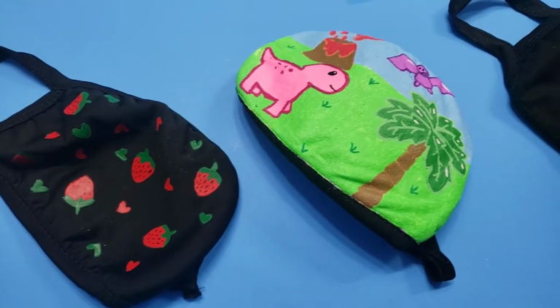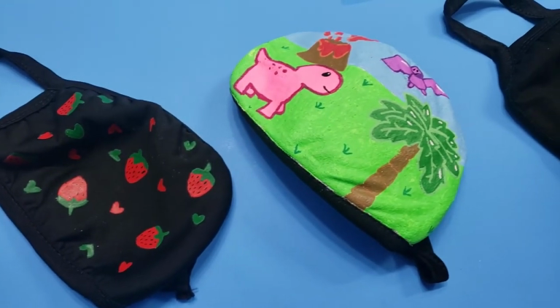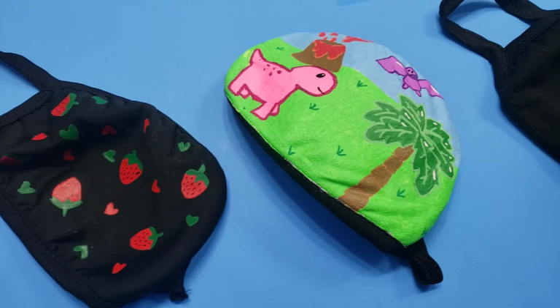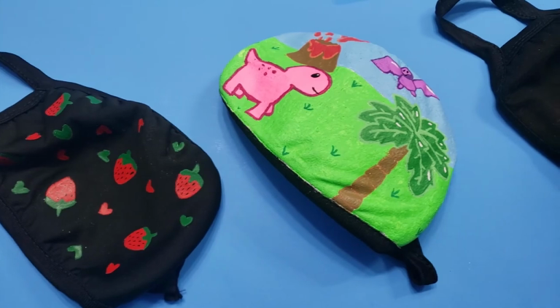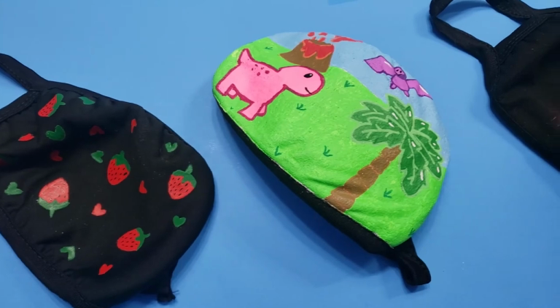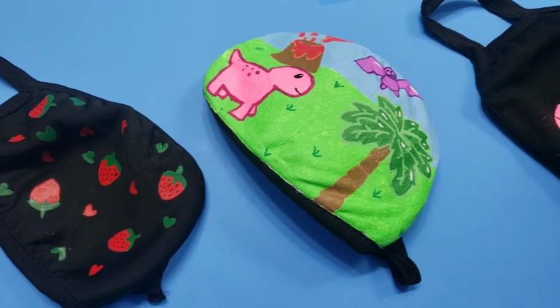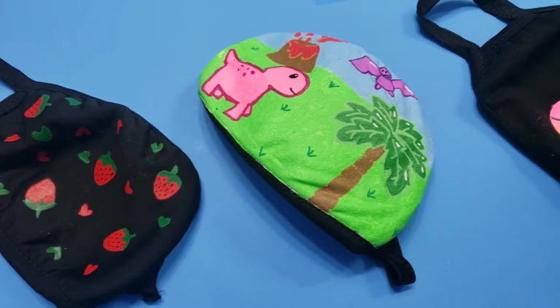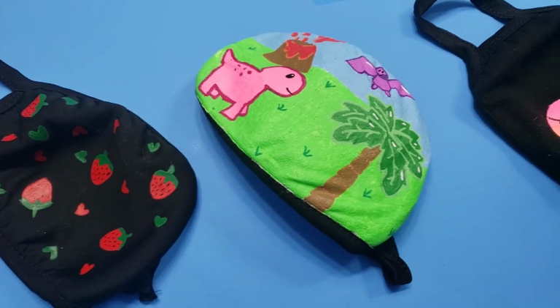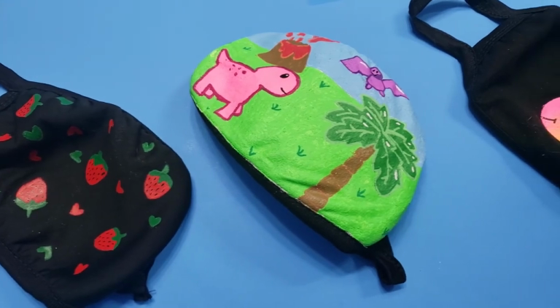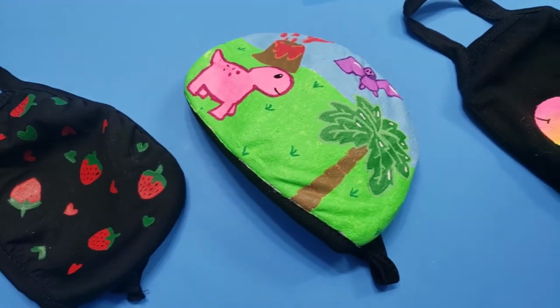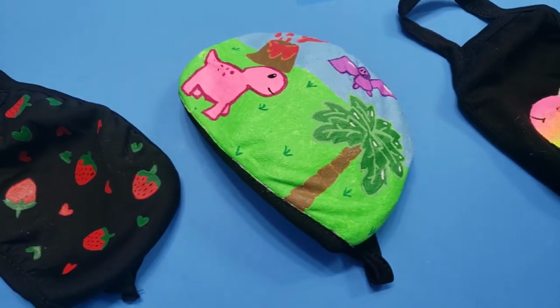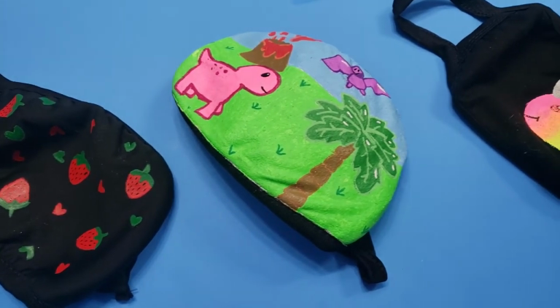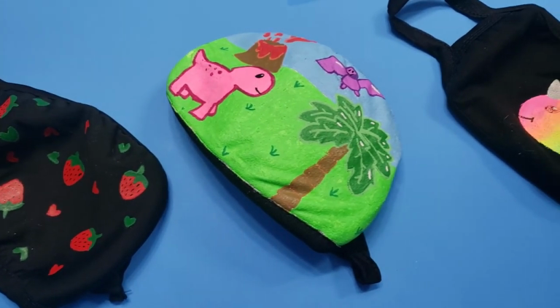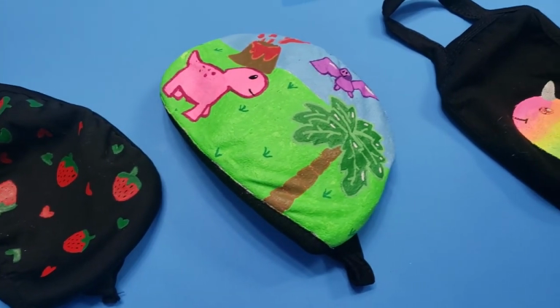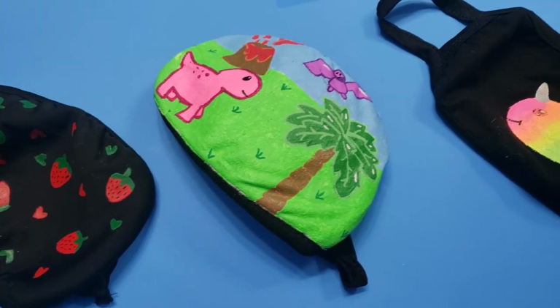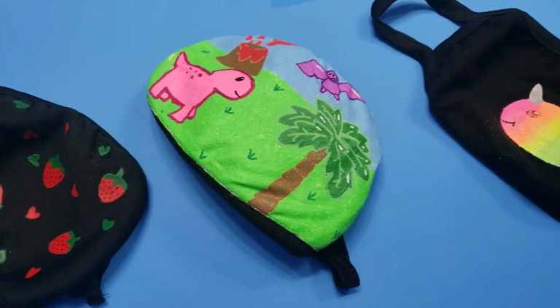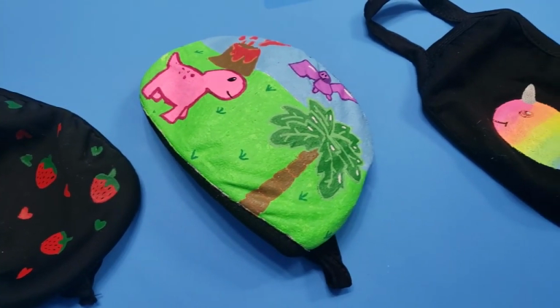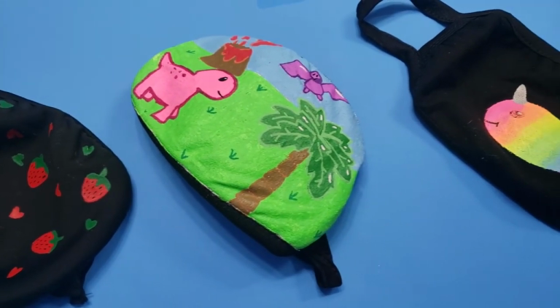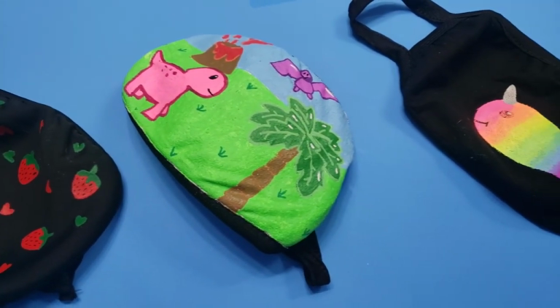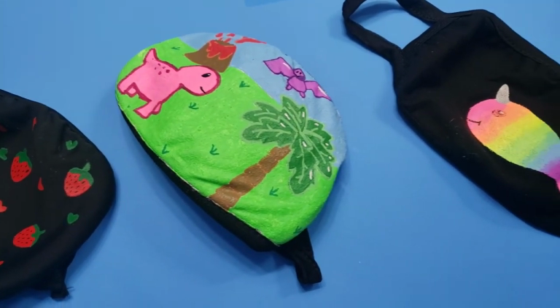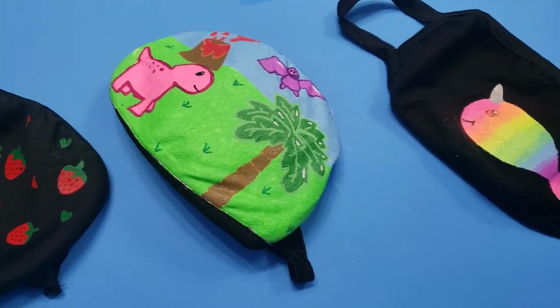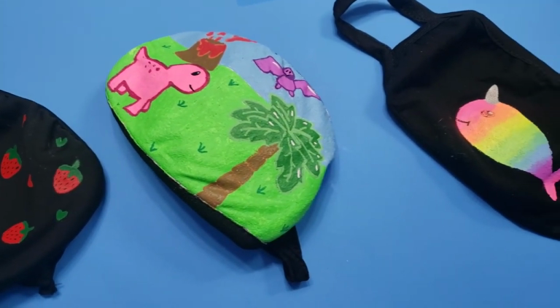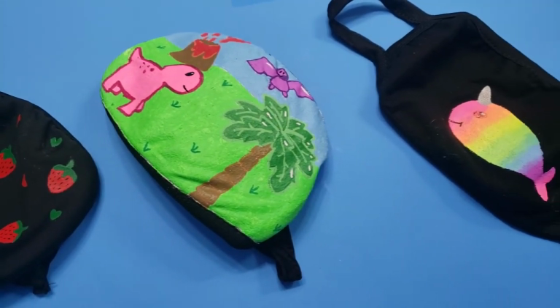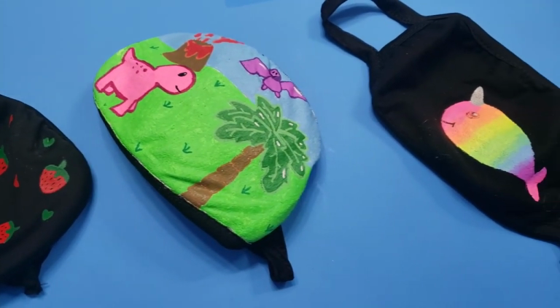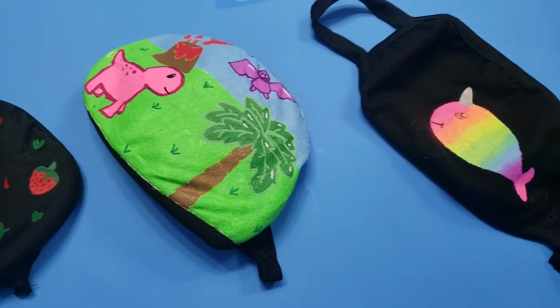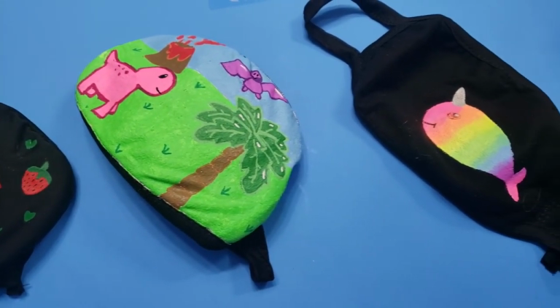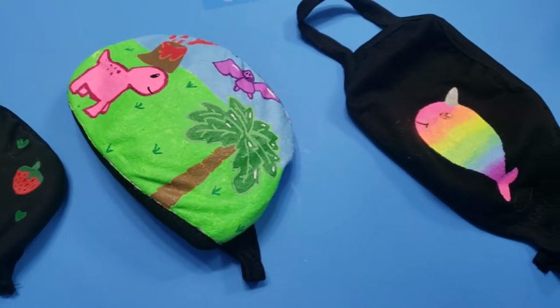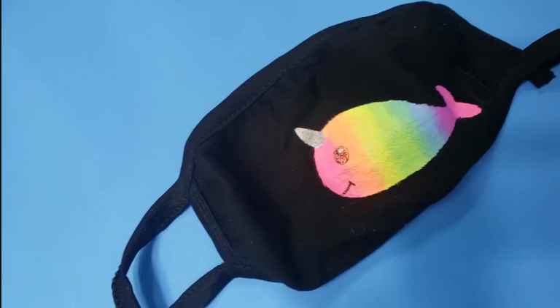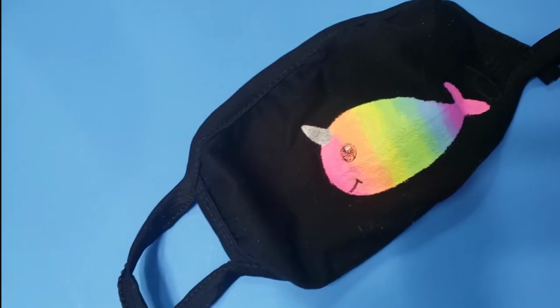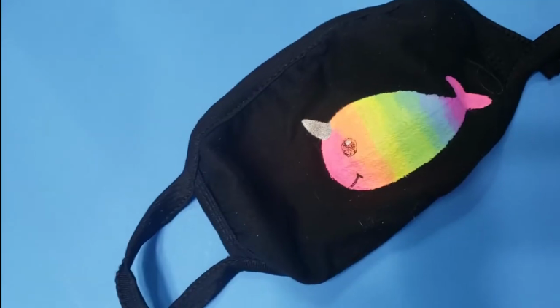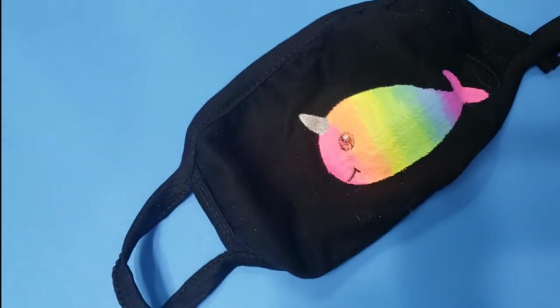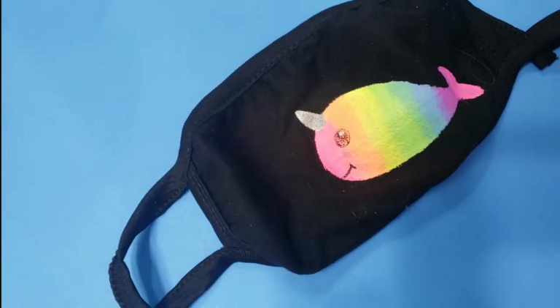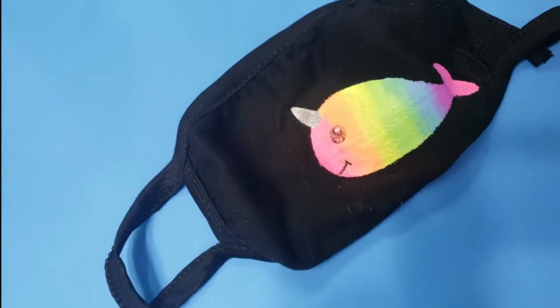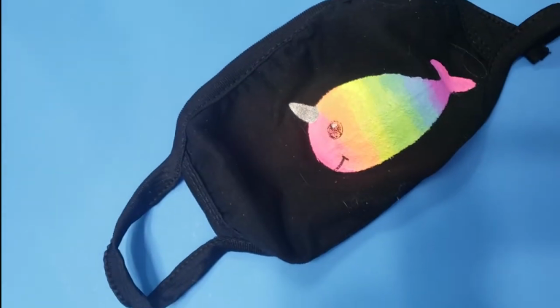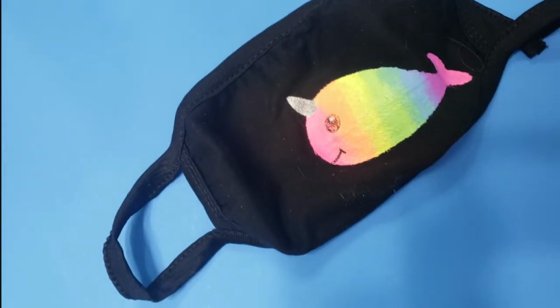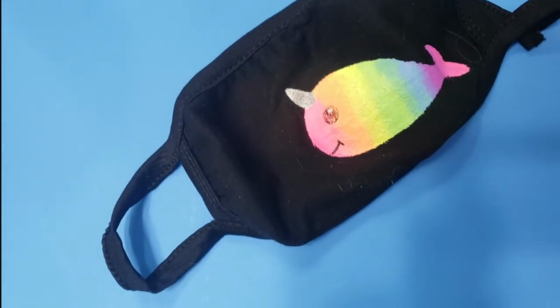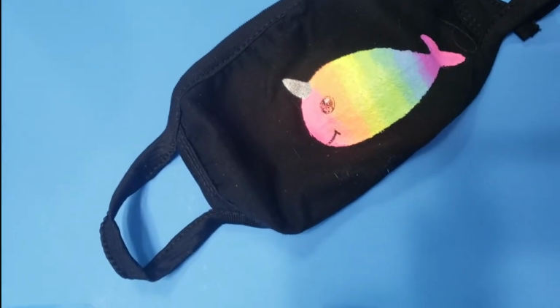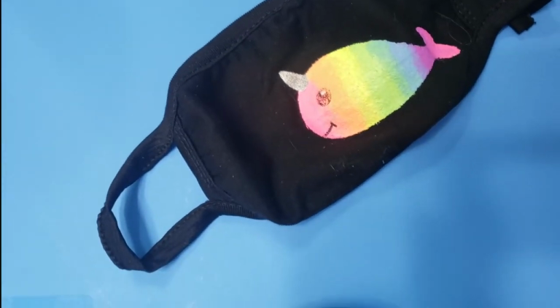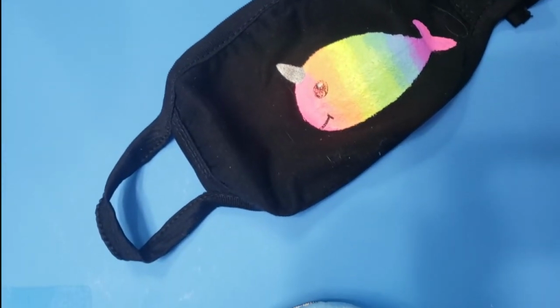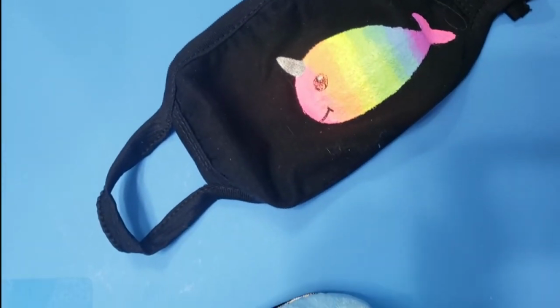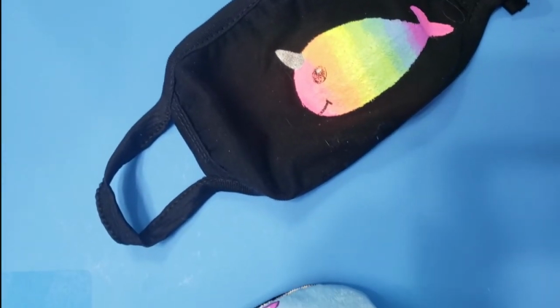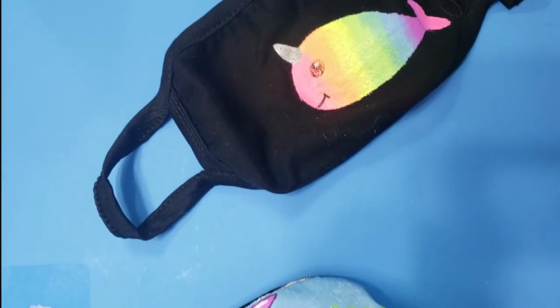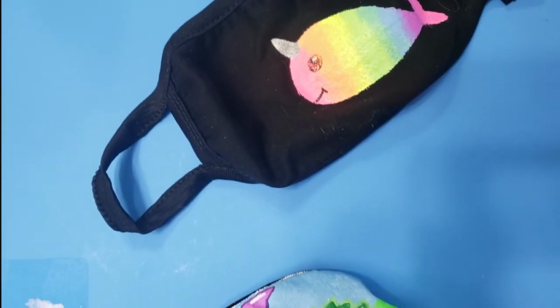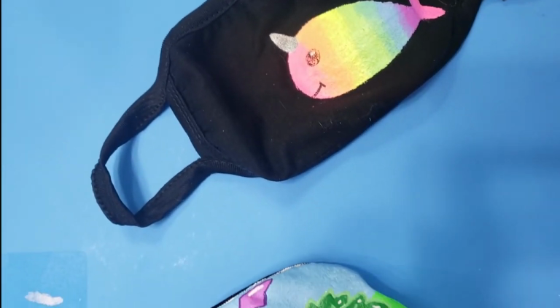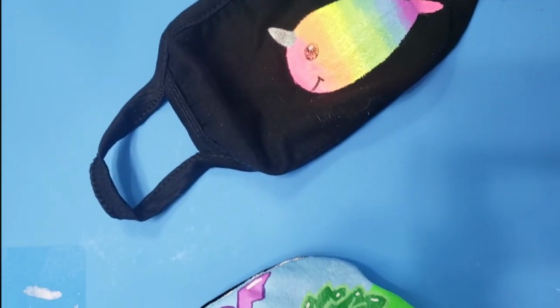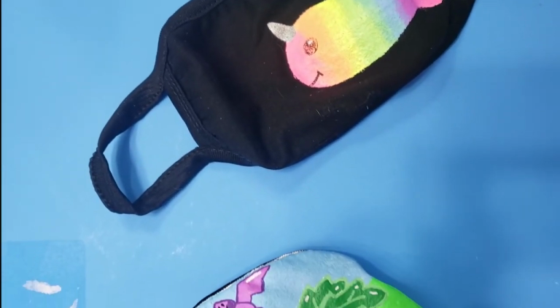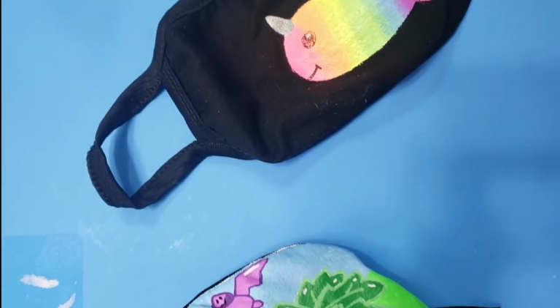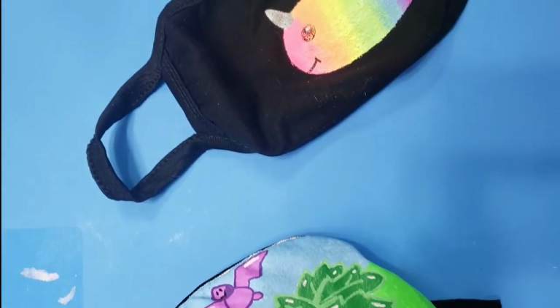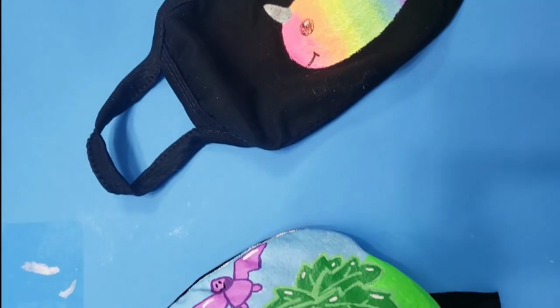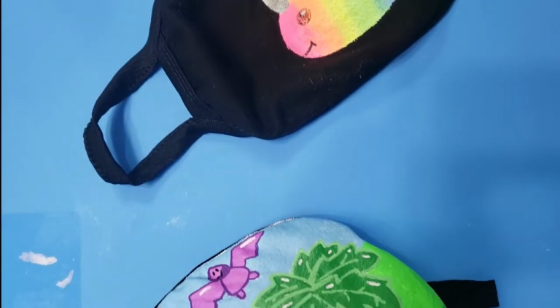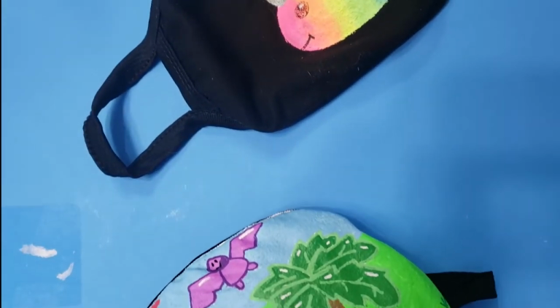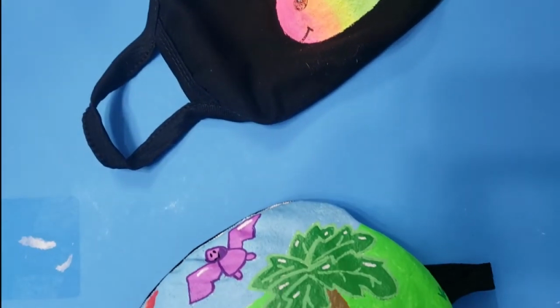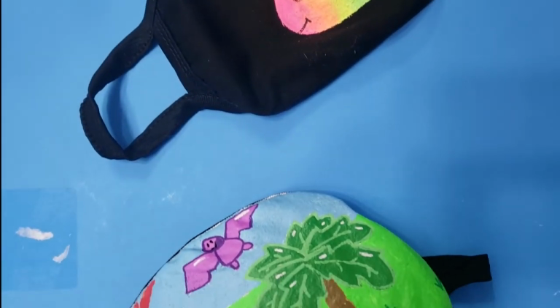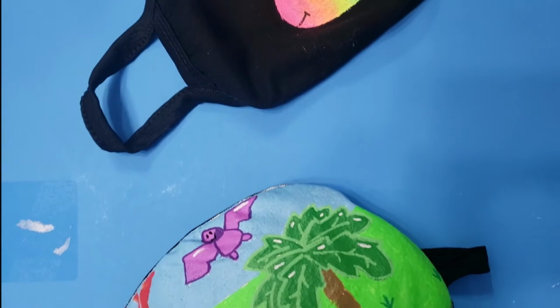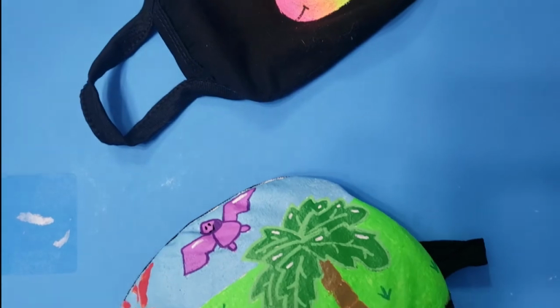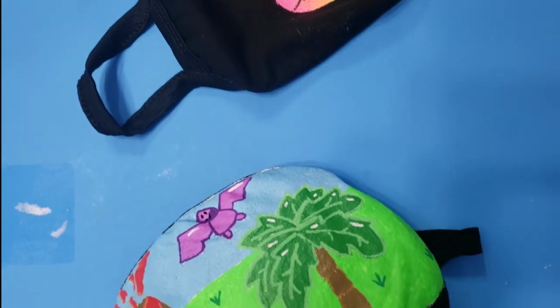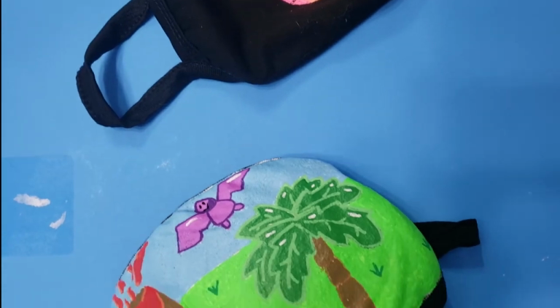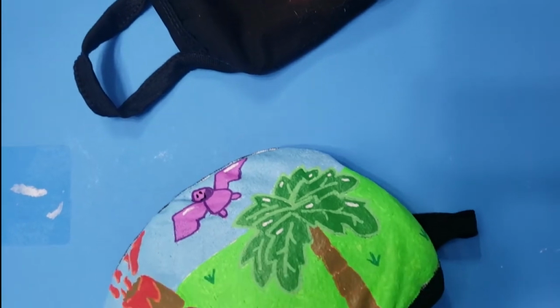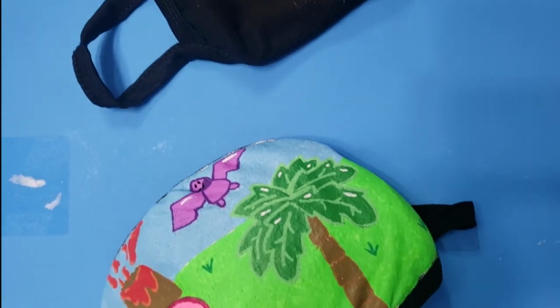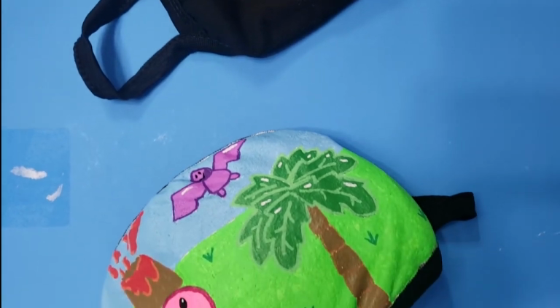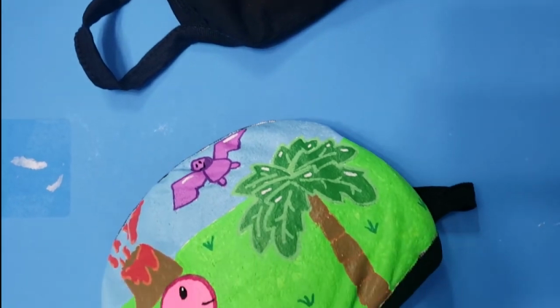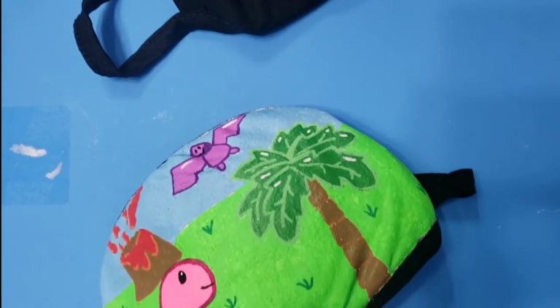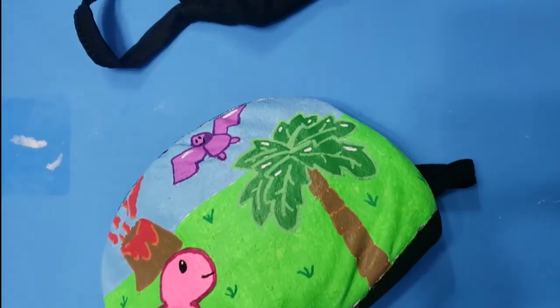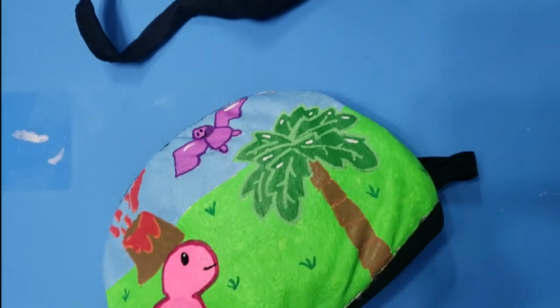Let me know in the comments where your favorite places are to get cute masks. Thanks so much for watching and I'll see you next time.